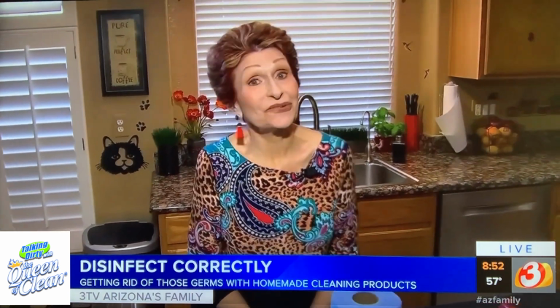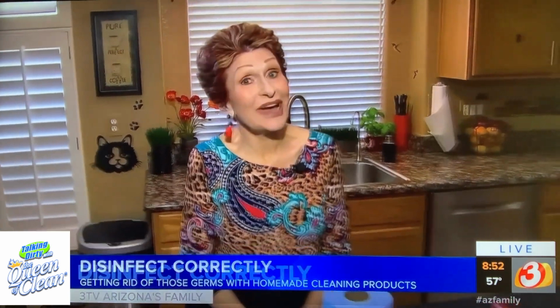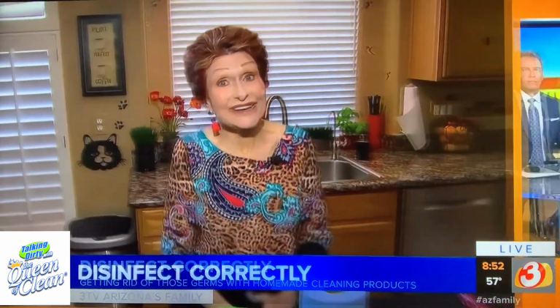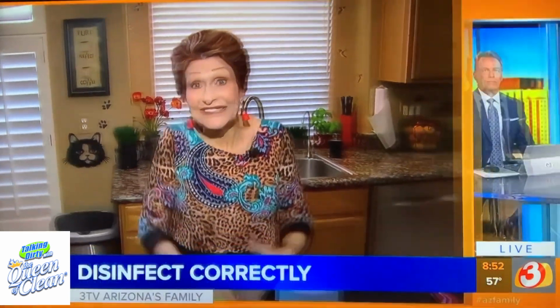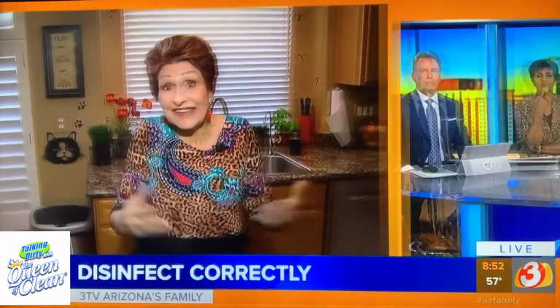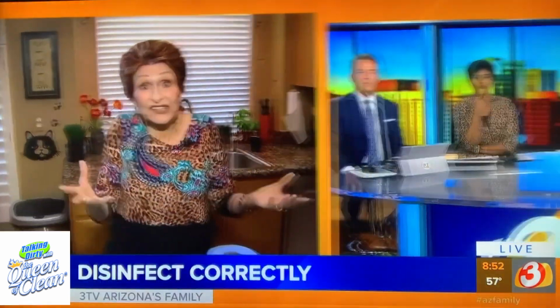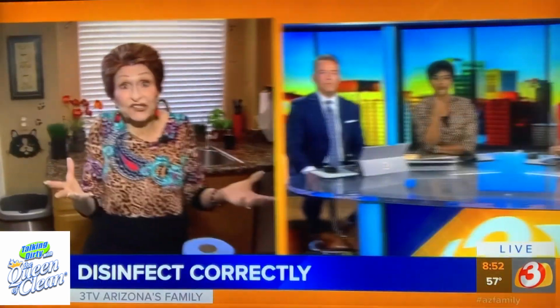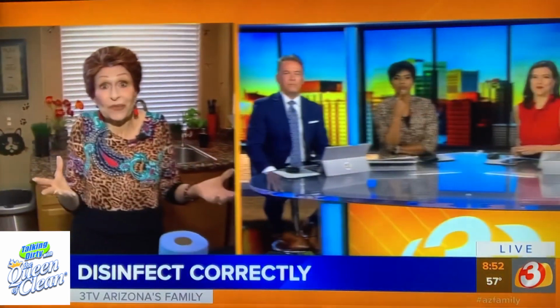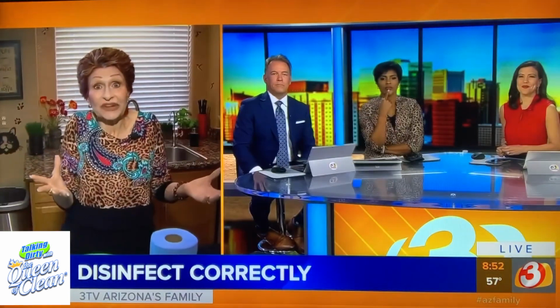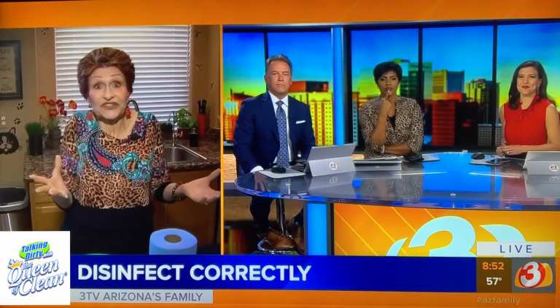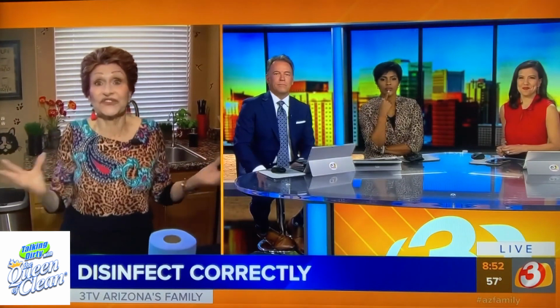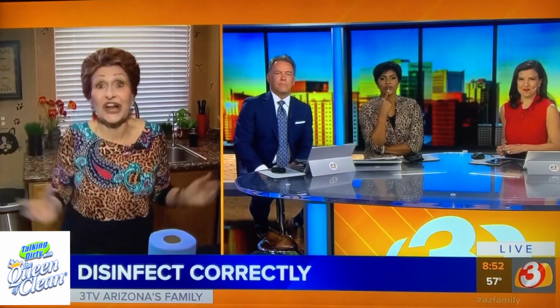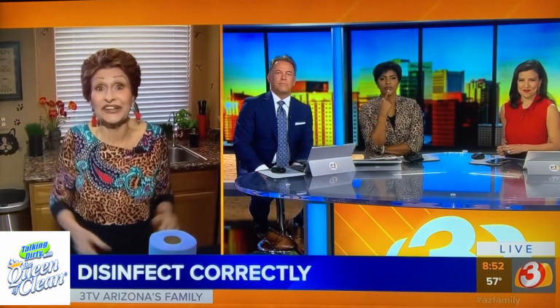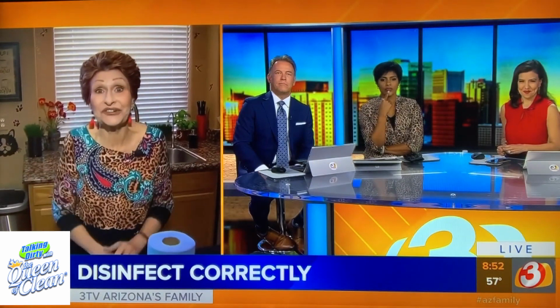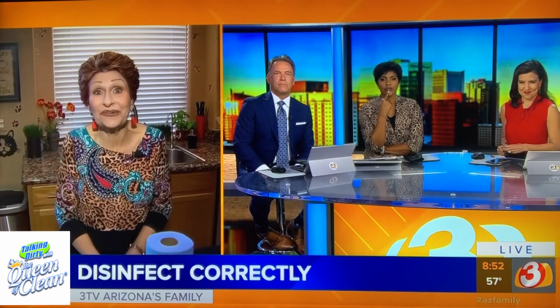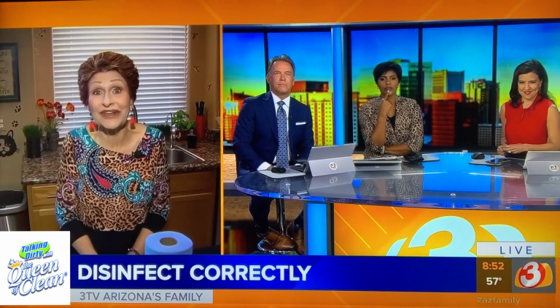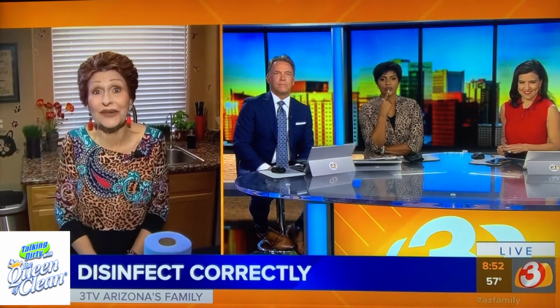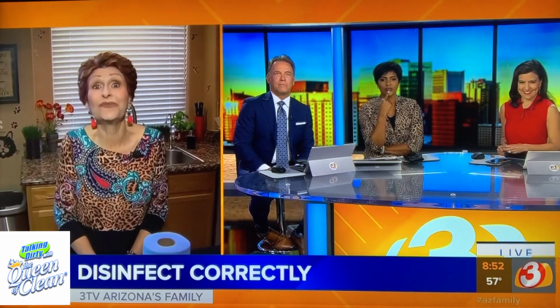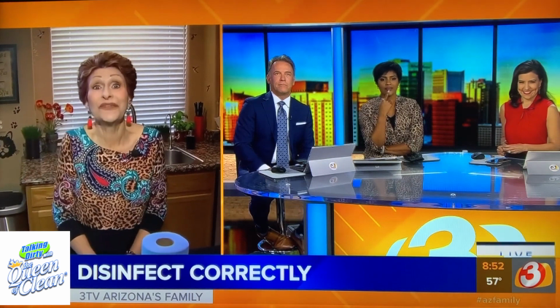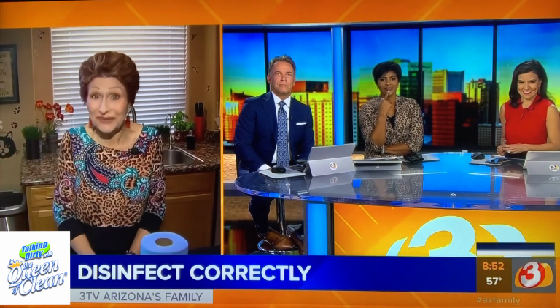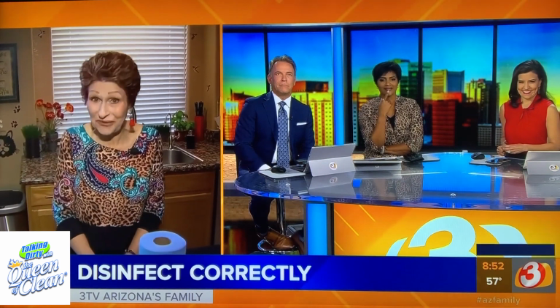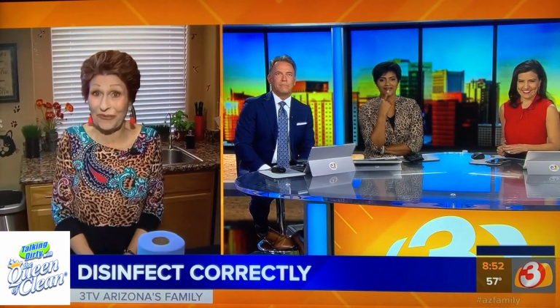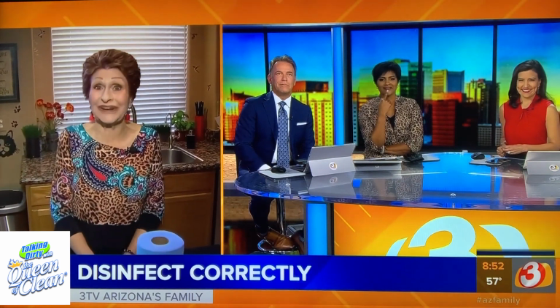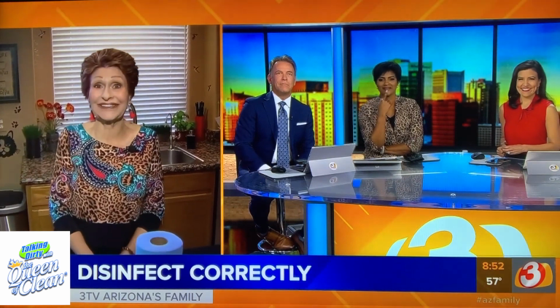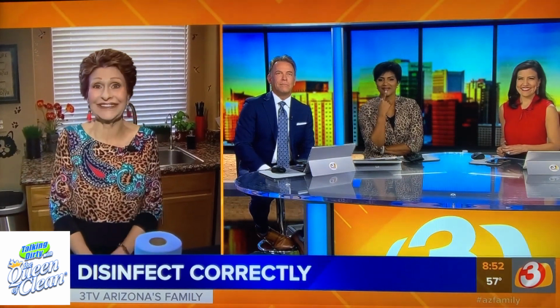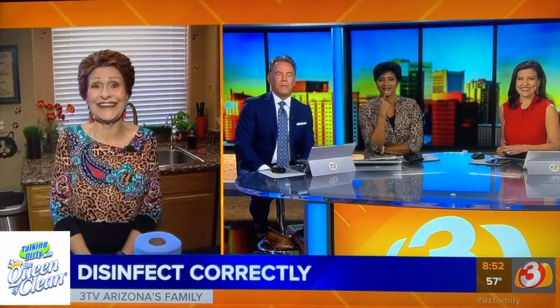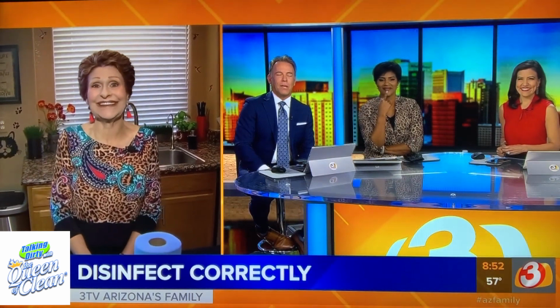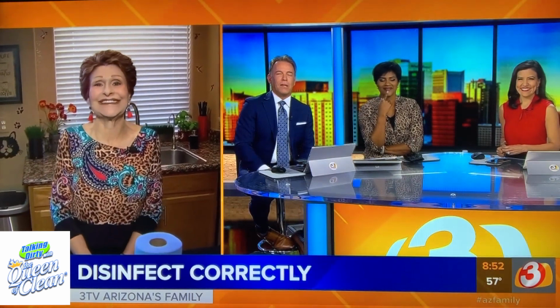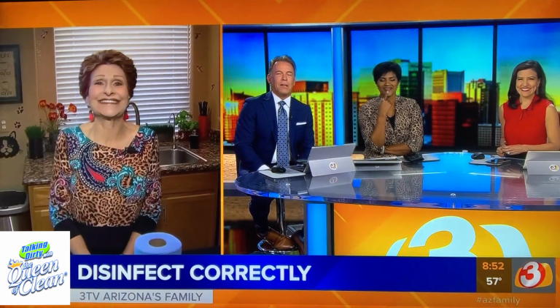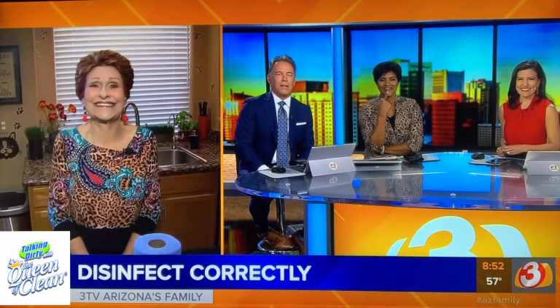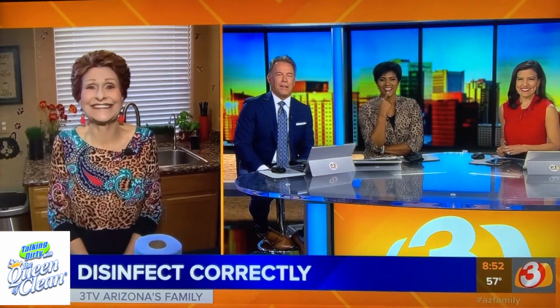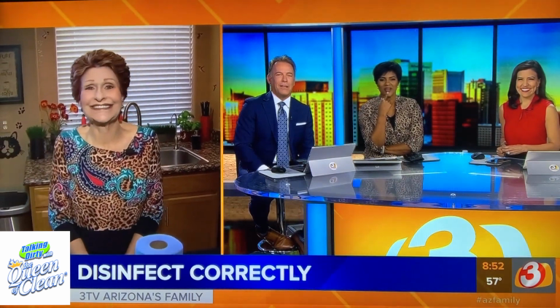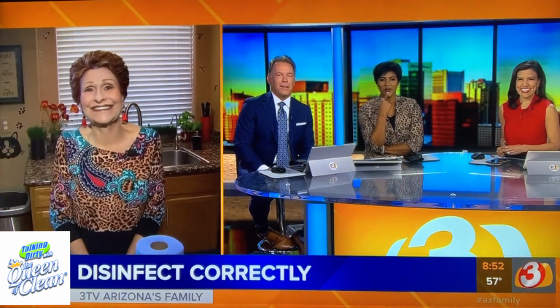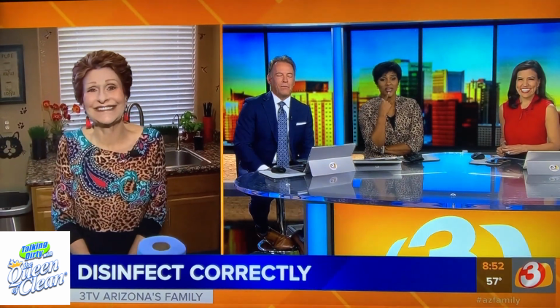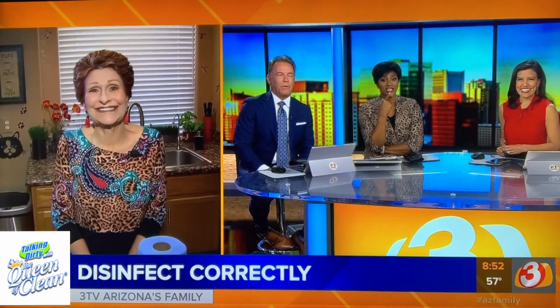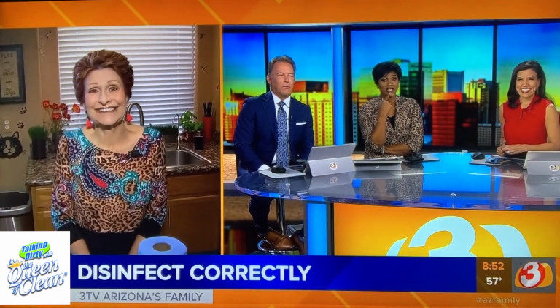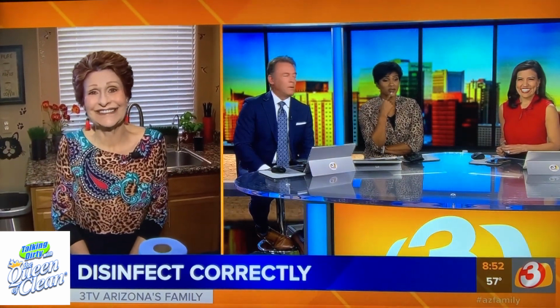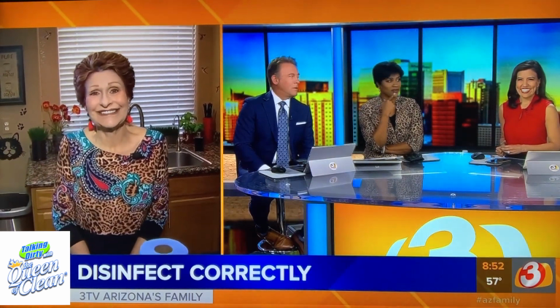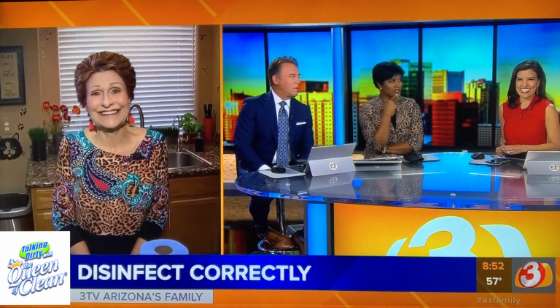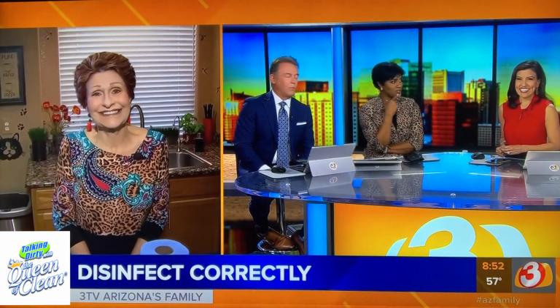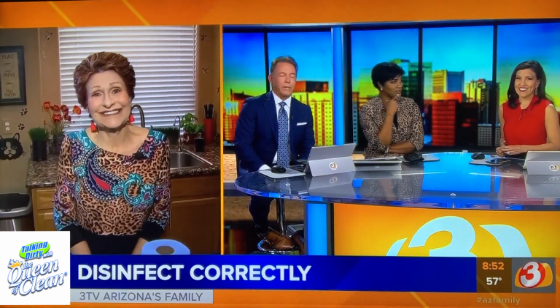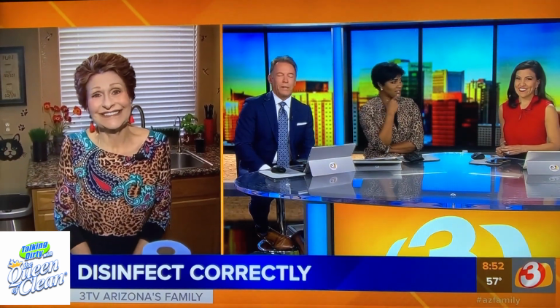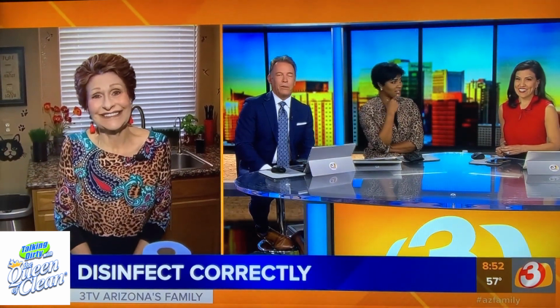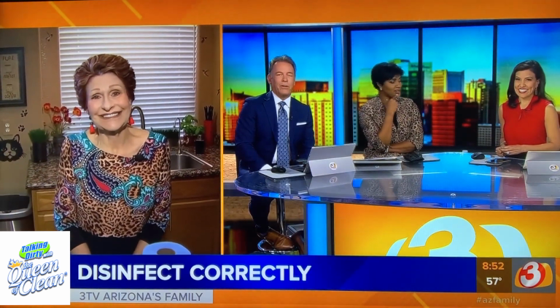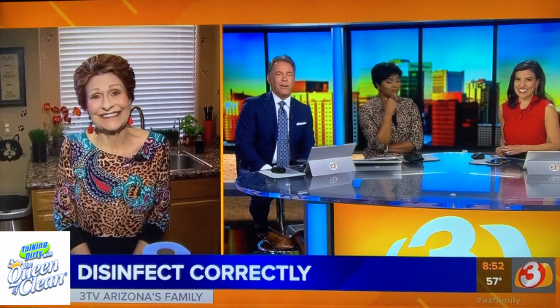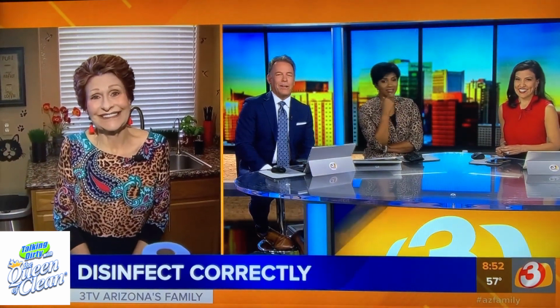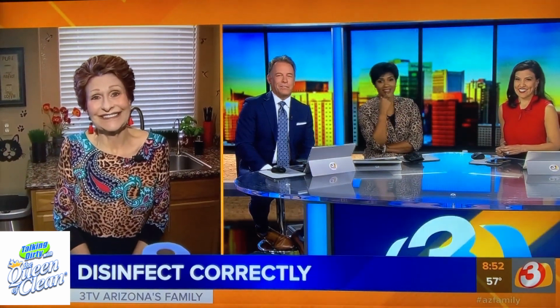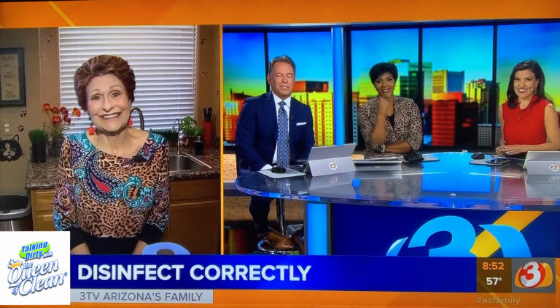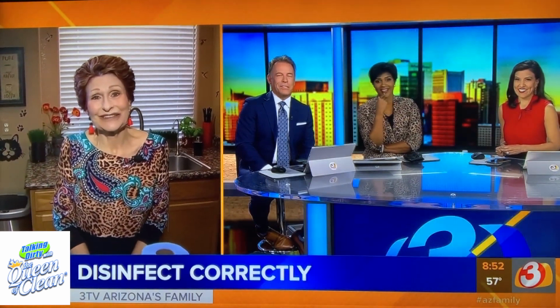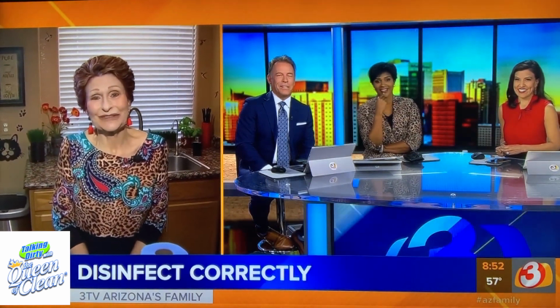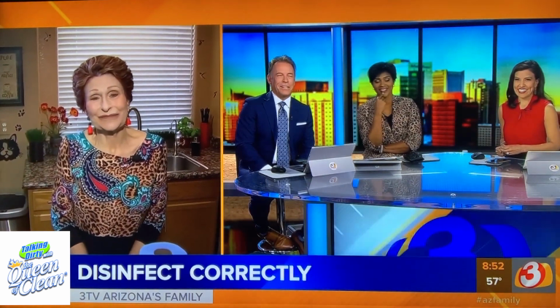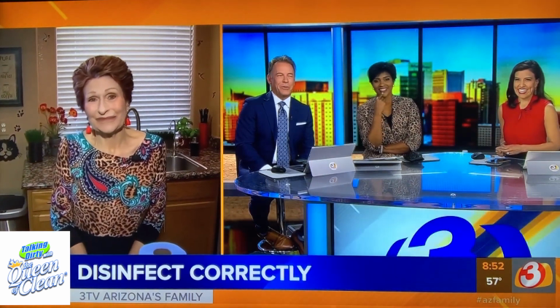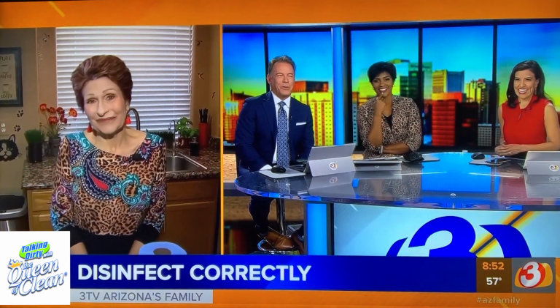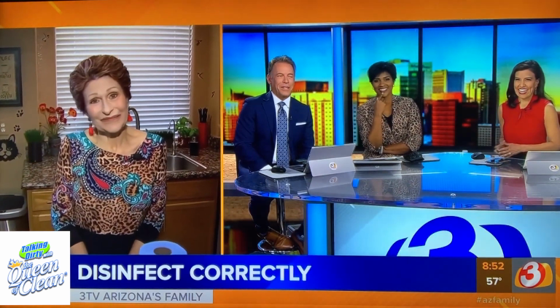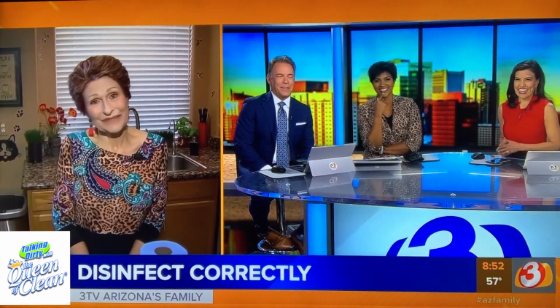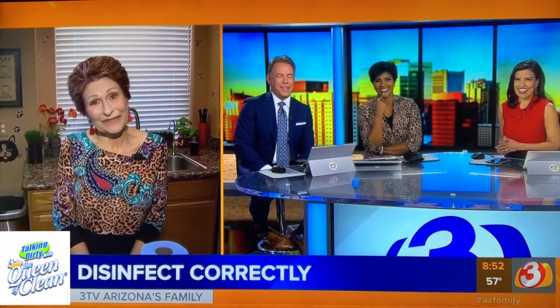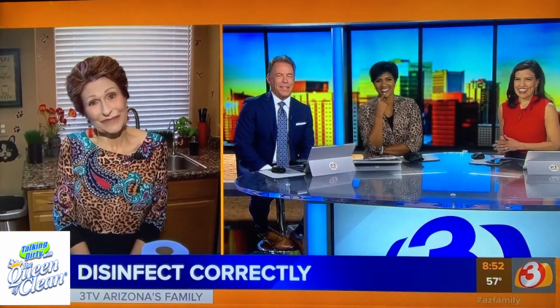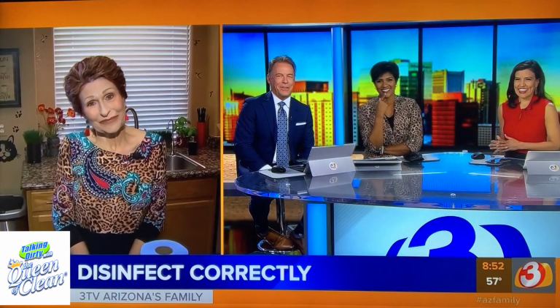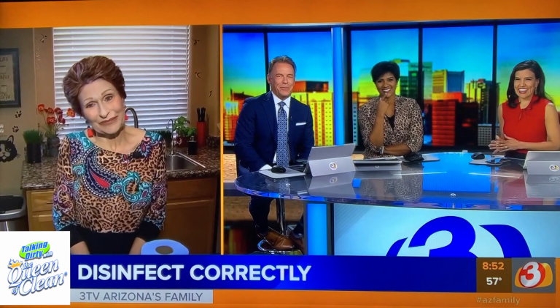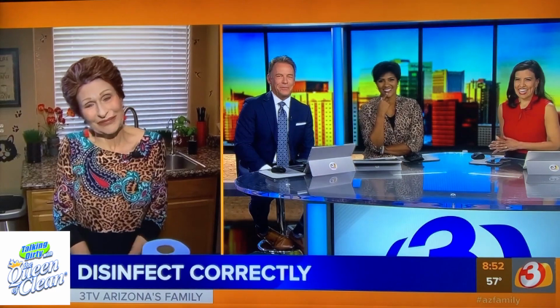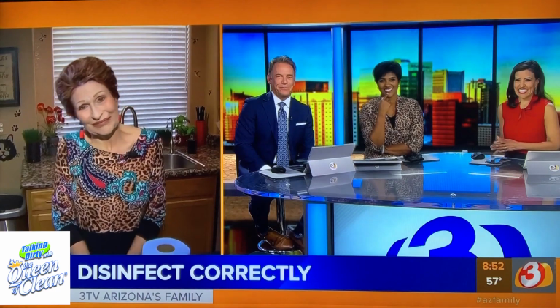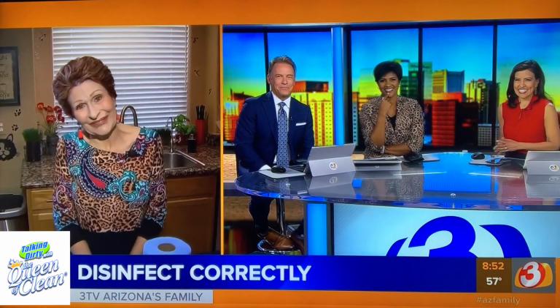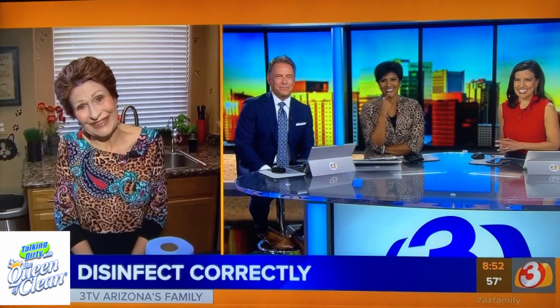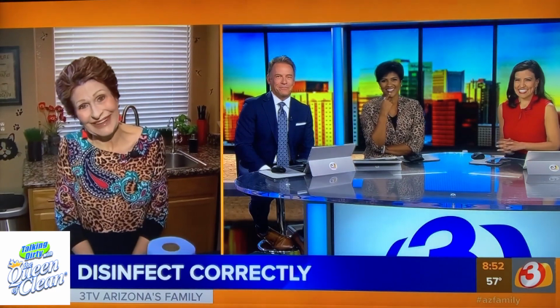Thanks so much for talking dirty with the Queen of Clean. We need your advice. We know your house is clean, Queen. Thank you.